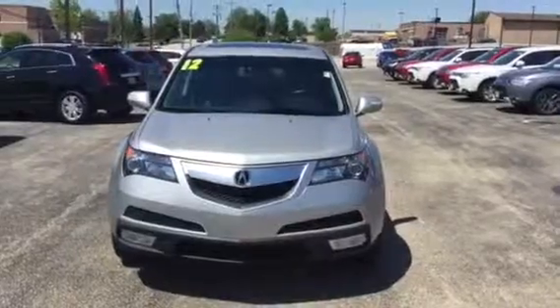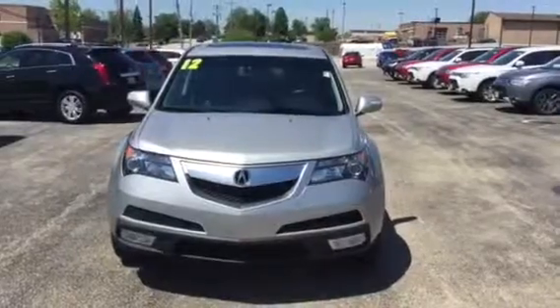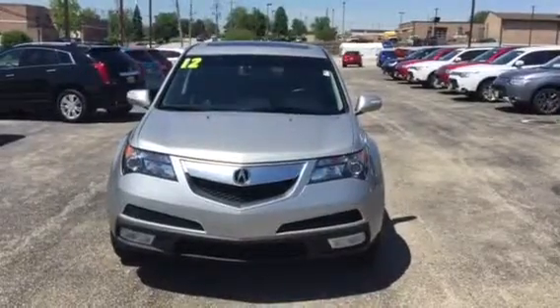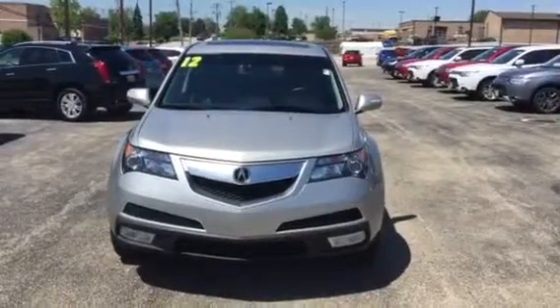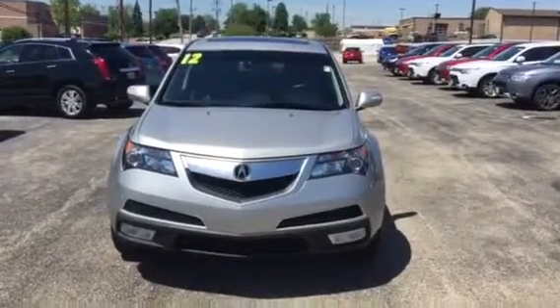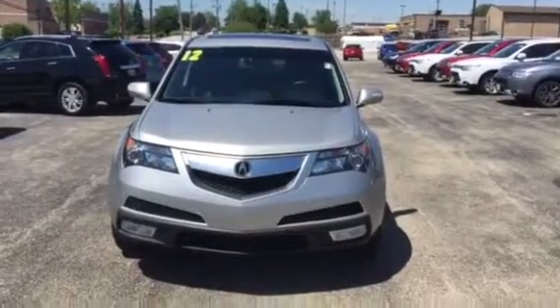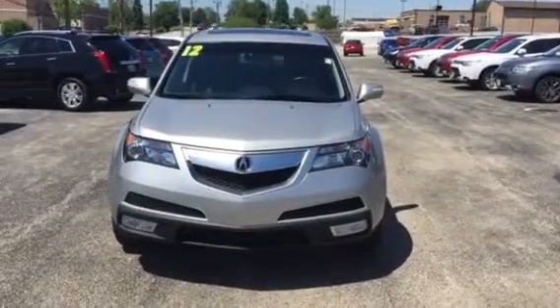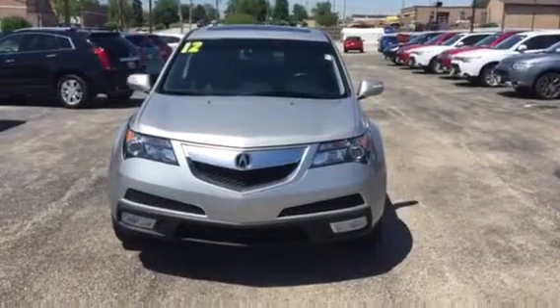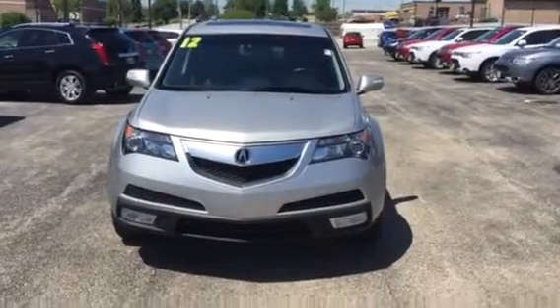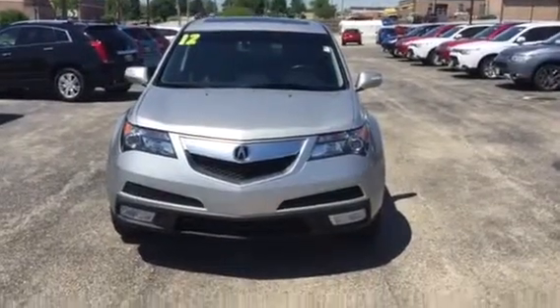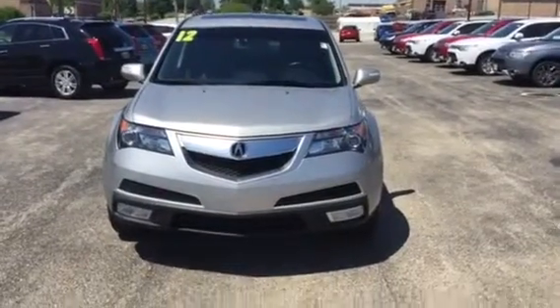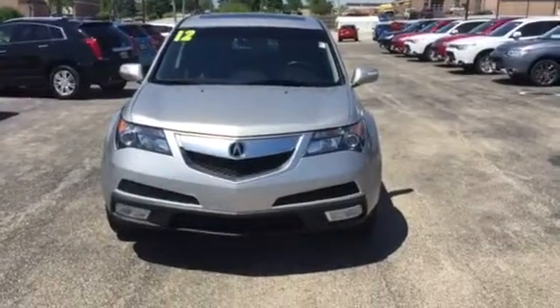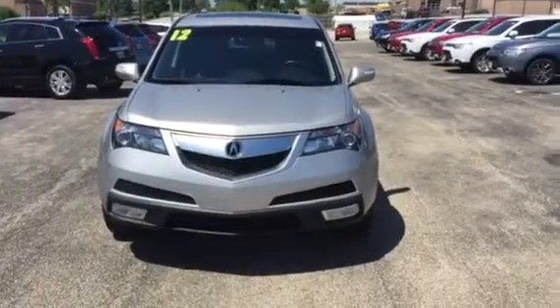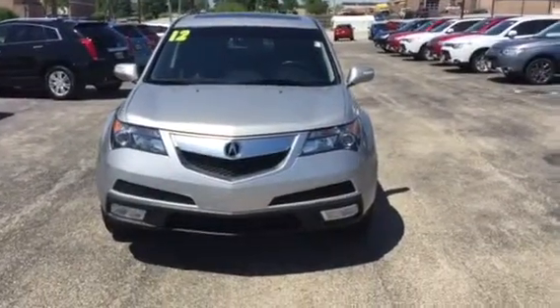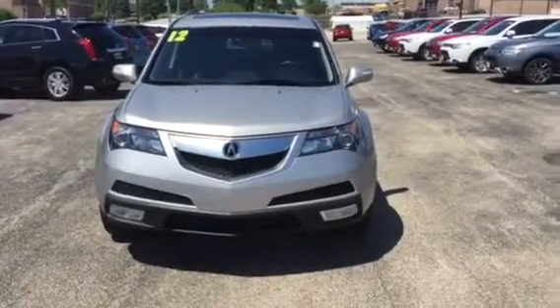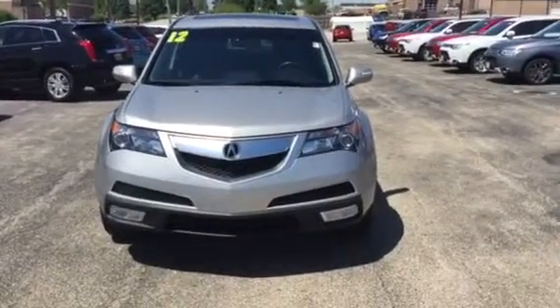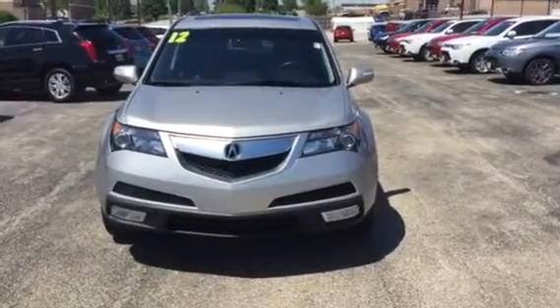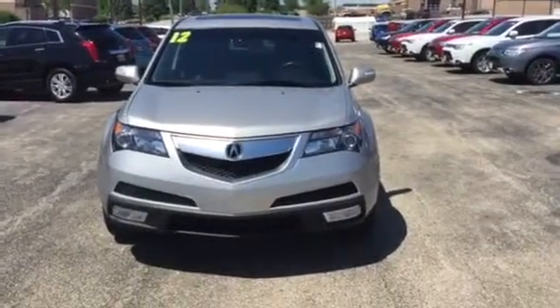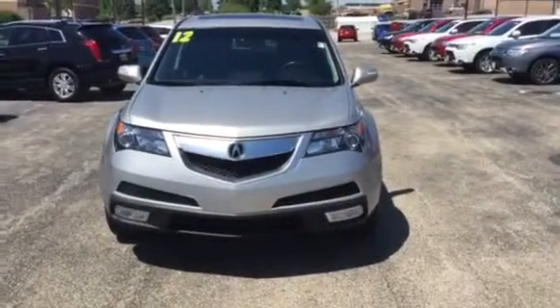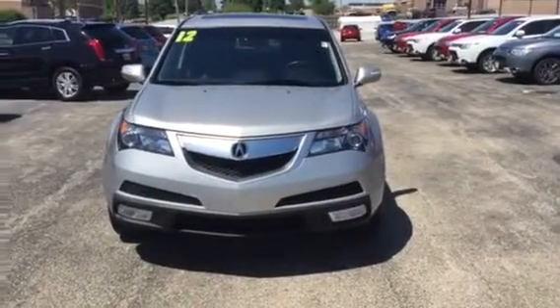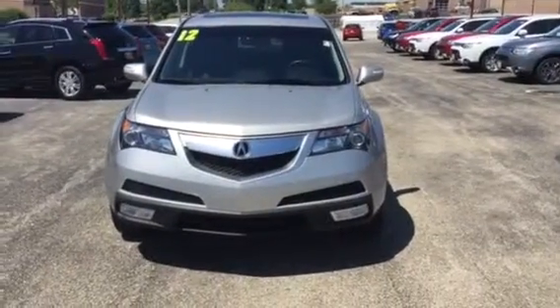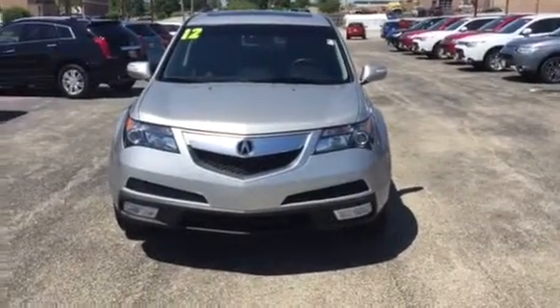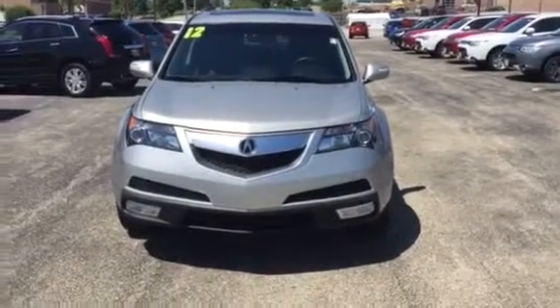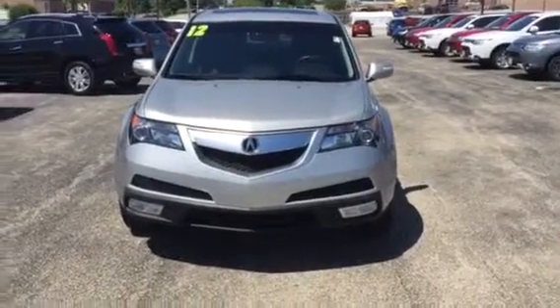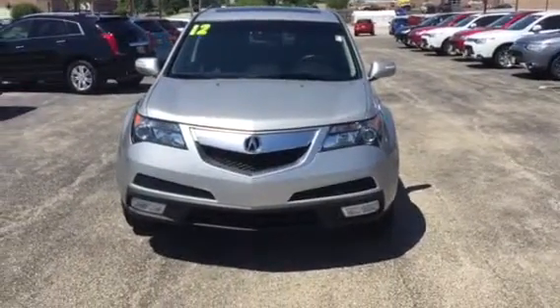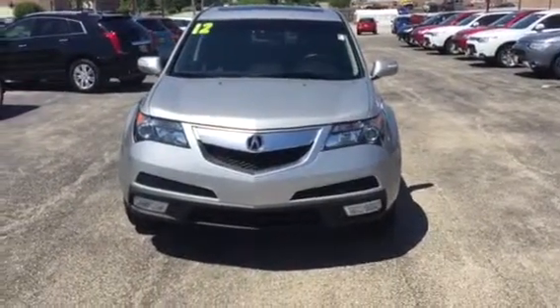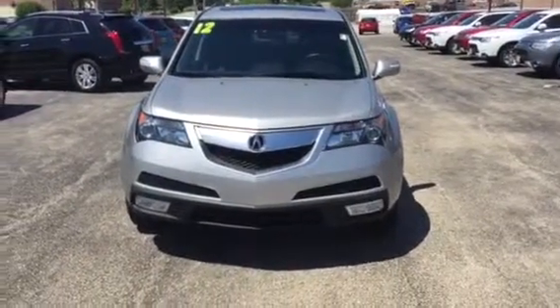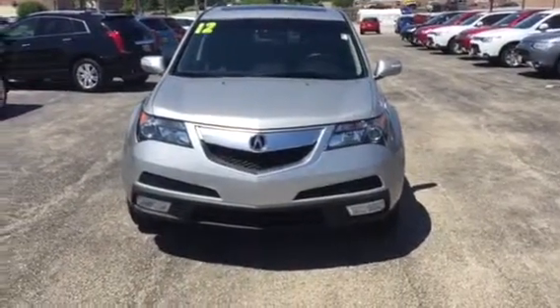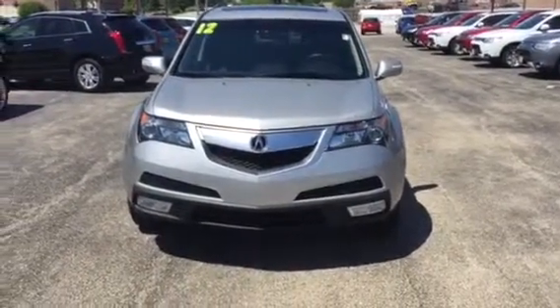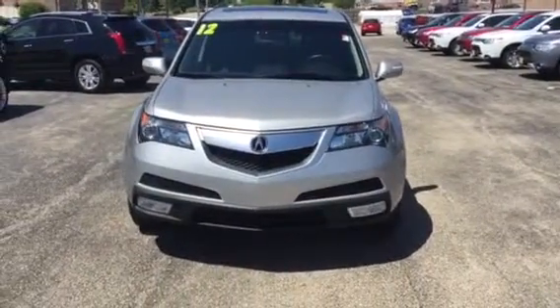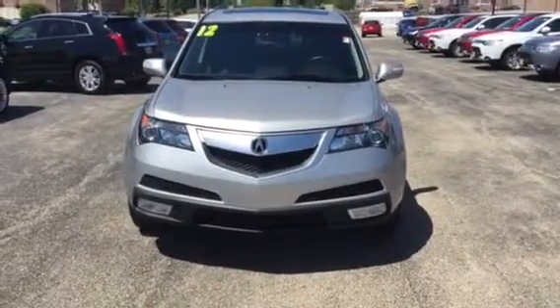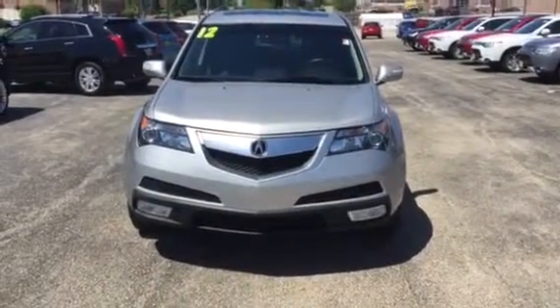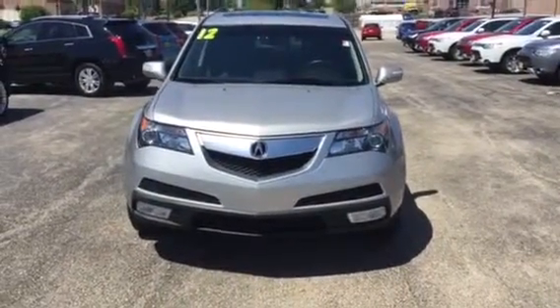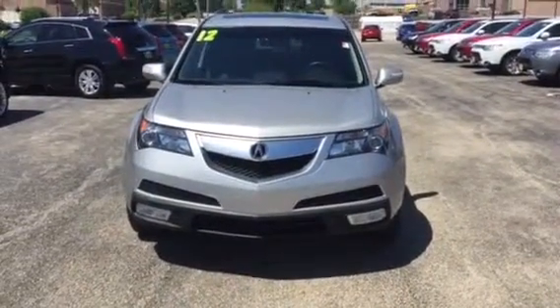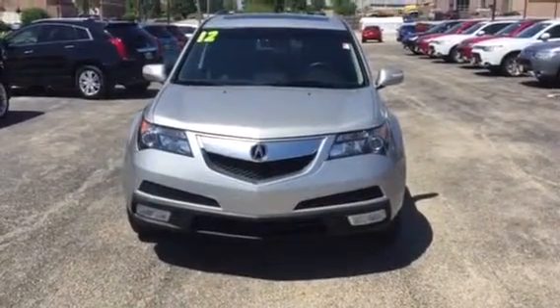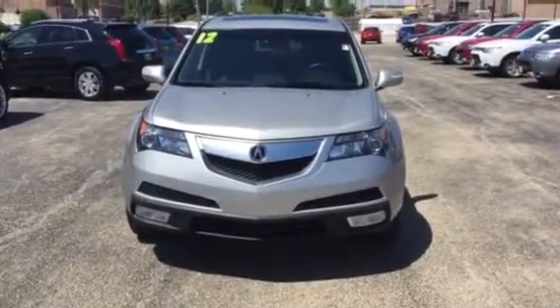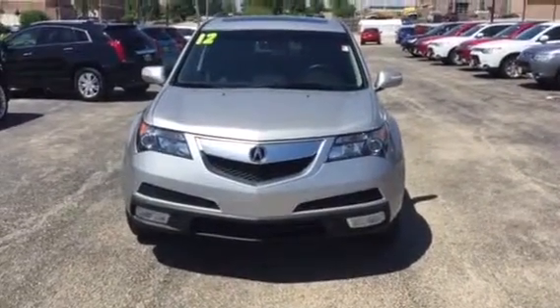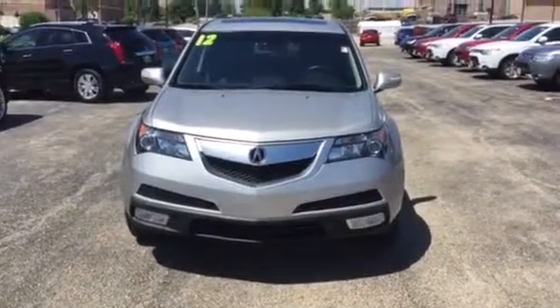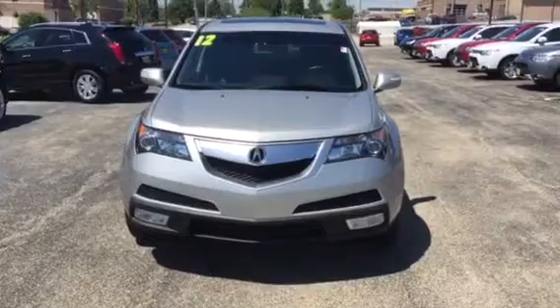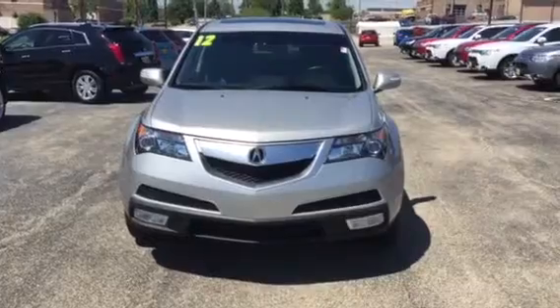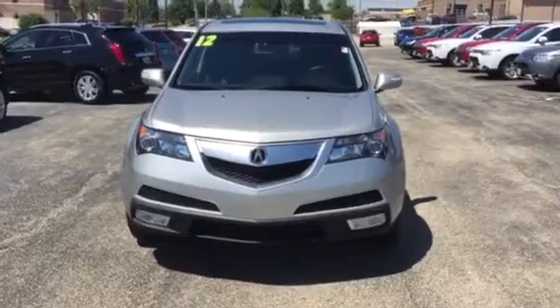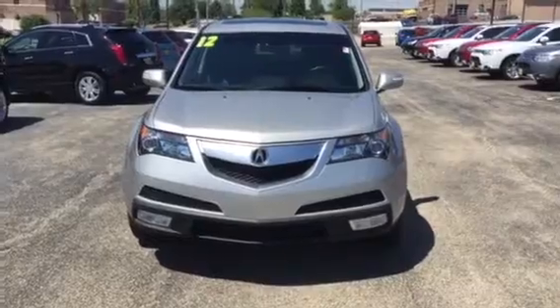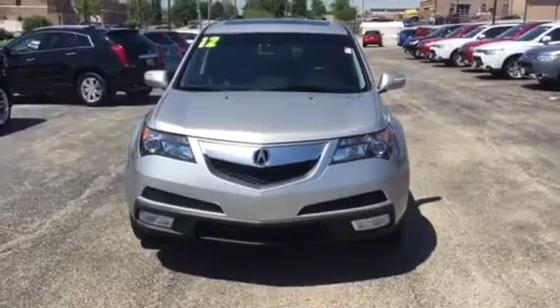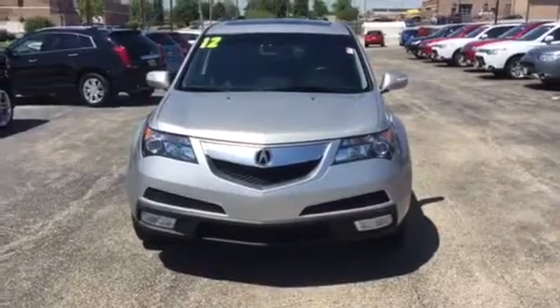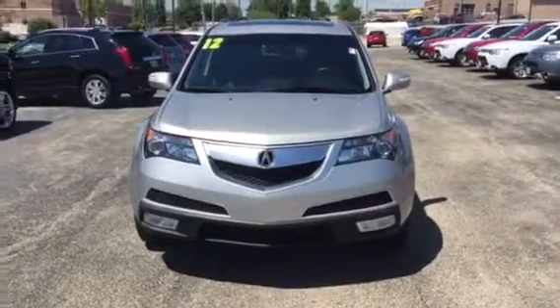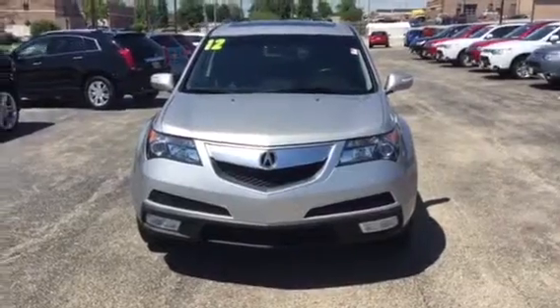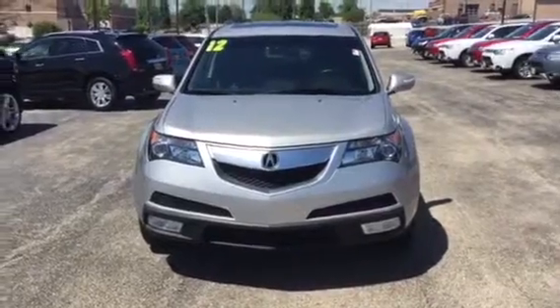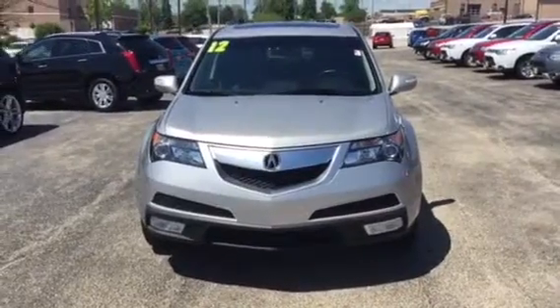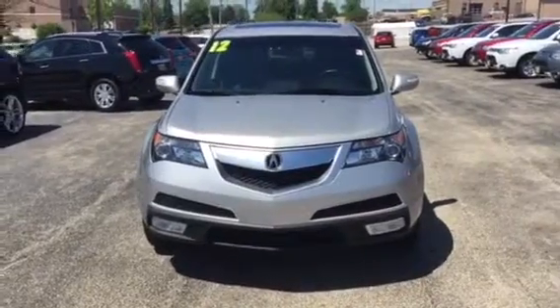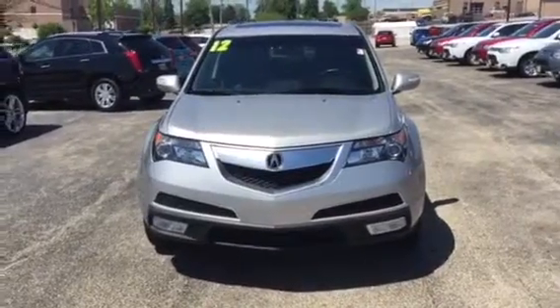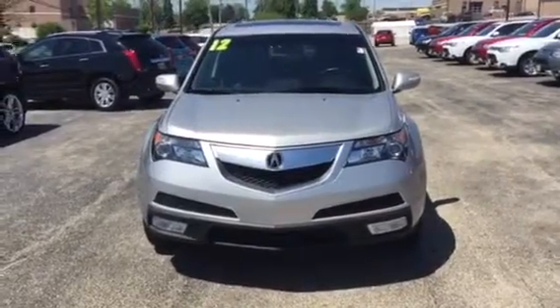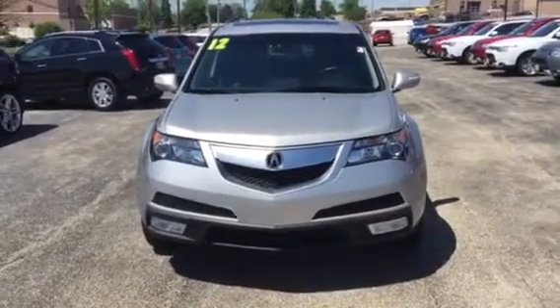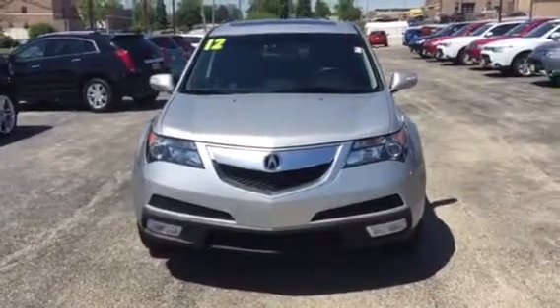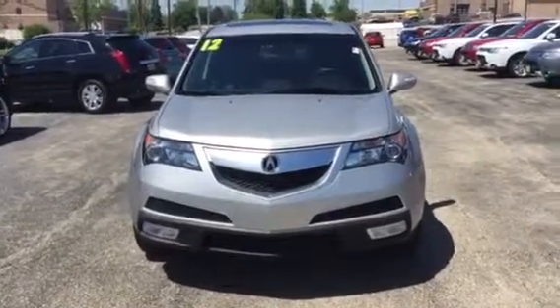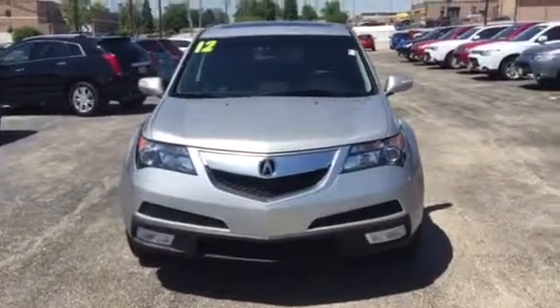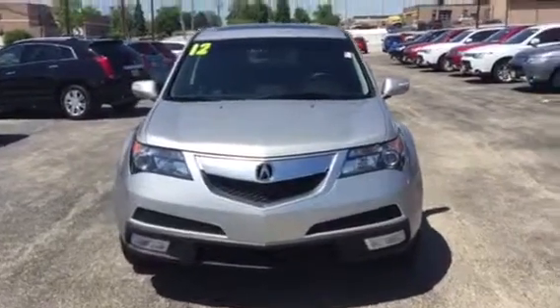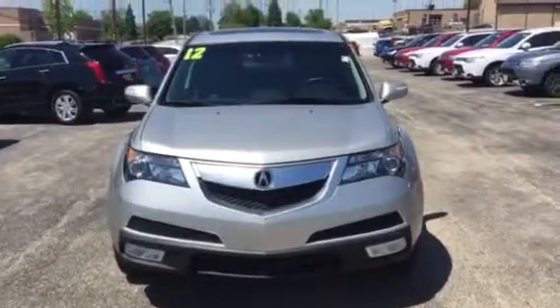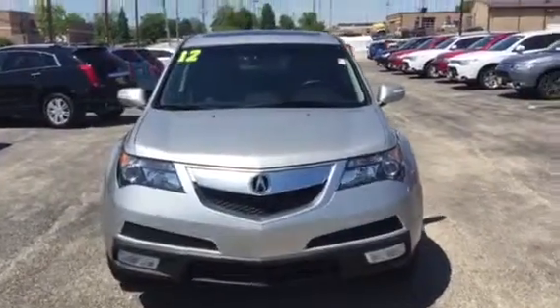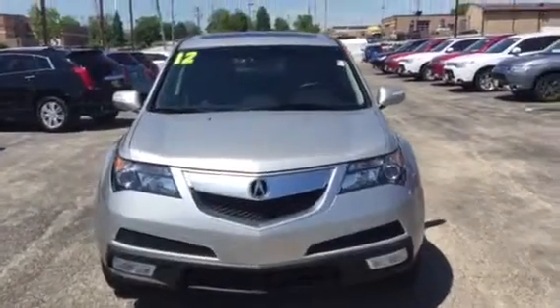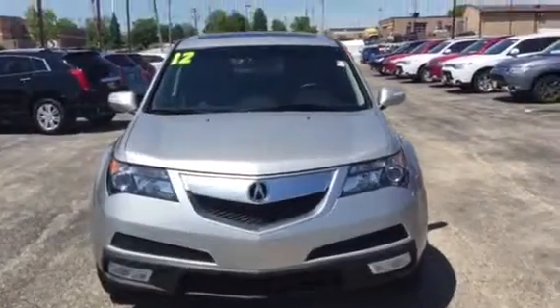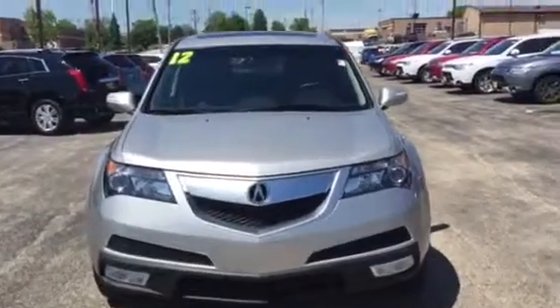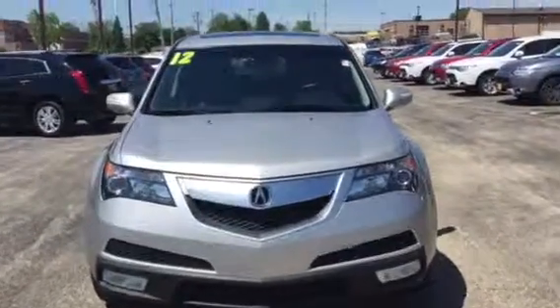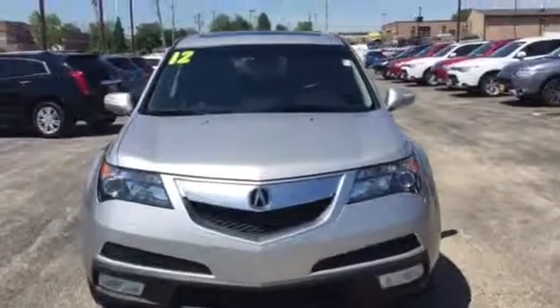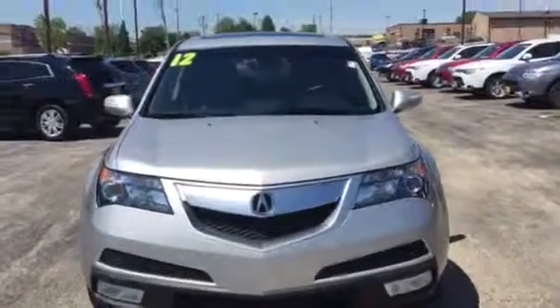Hi, this is AJ over here at Max Madsen Mitsubishi in Downers Grove, Illinois. This is our initial video on our 2012 Acura MDX with the Tech Package.